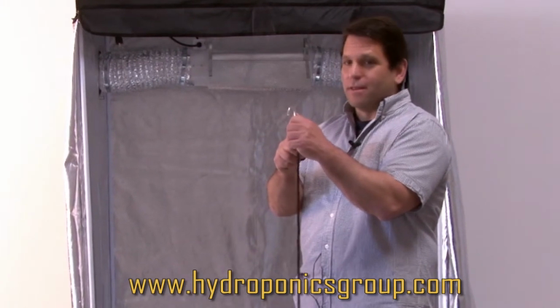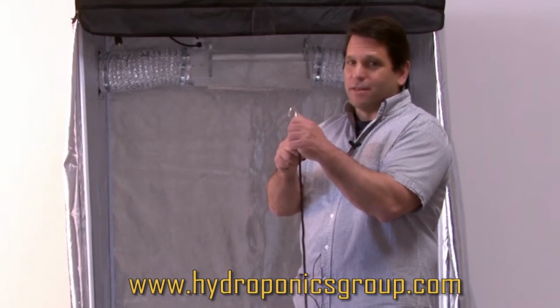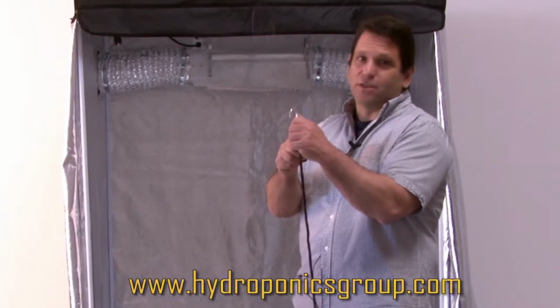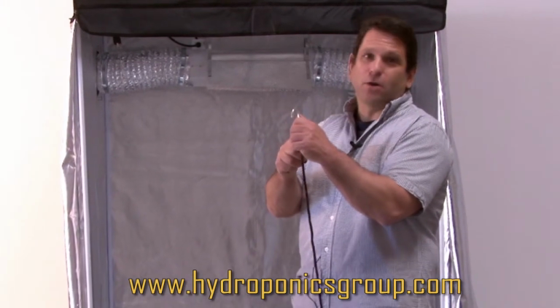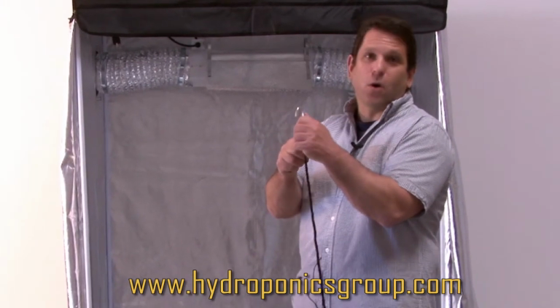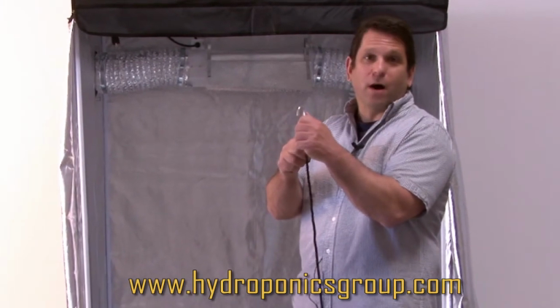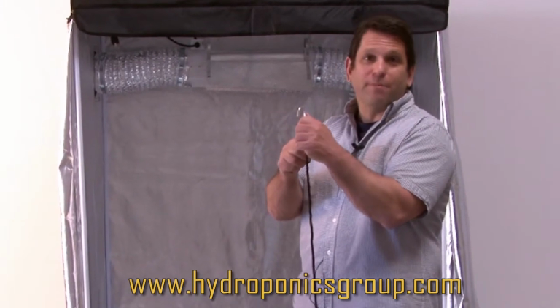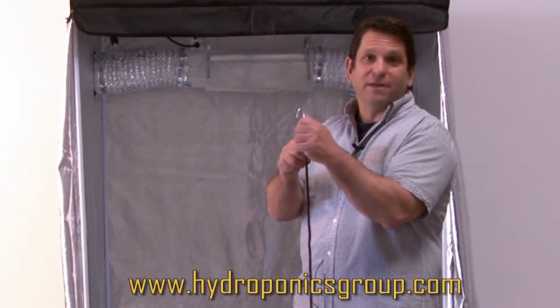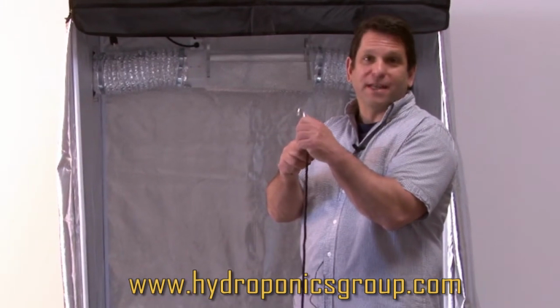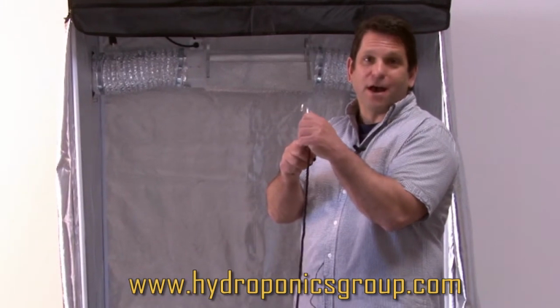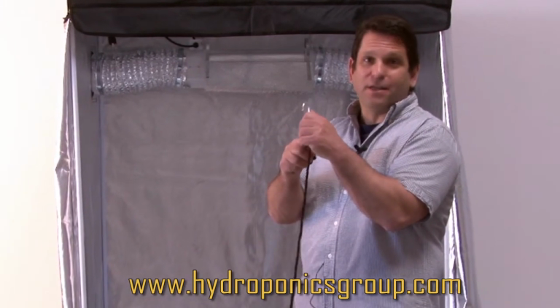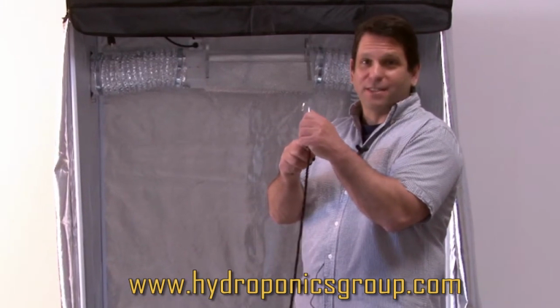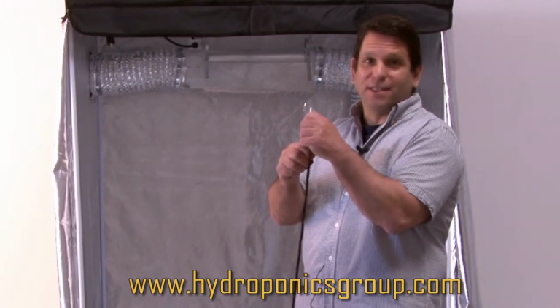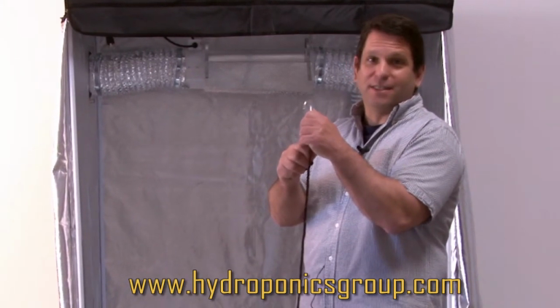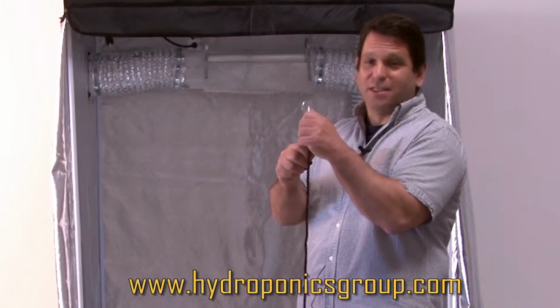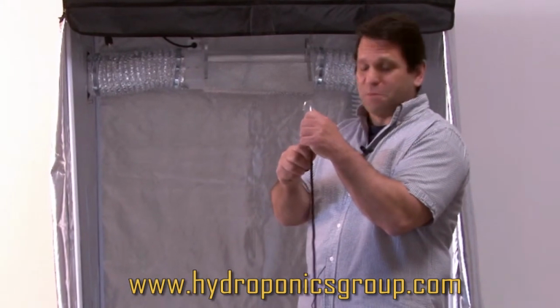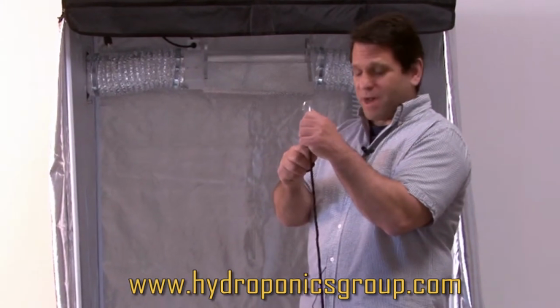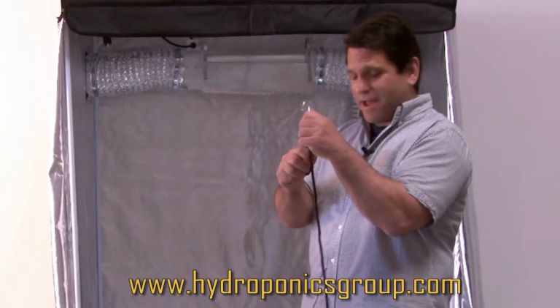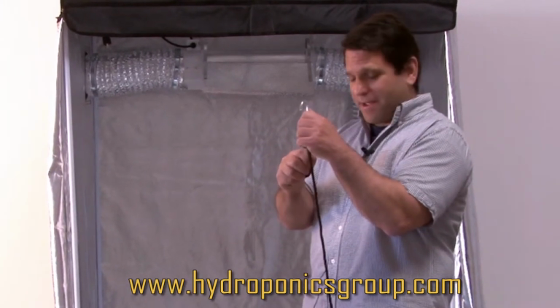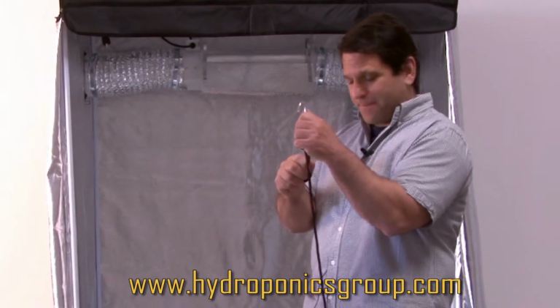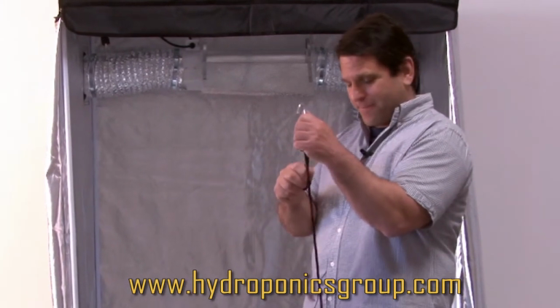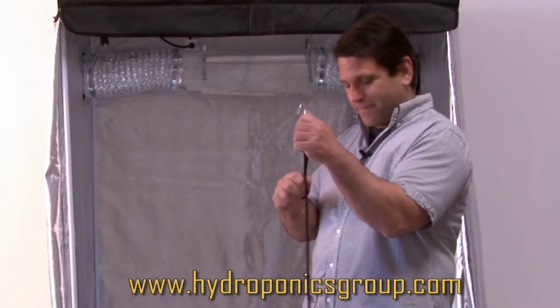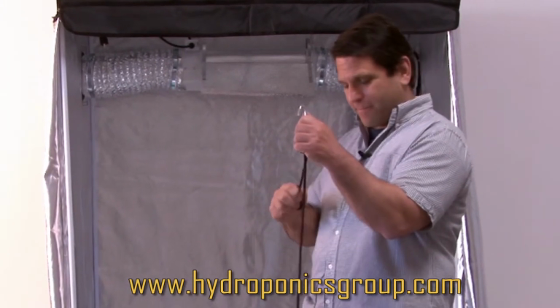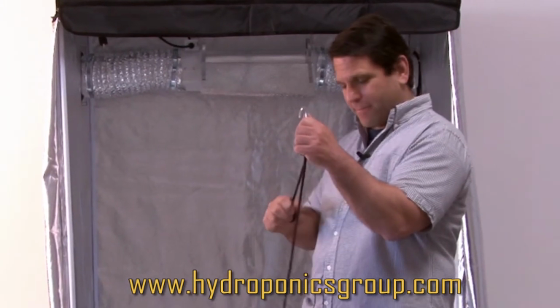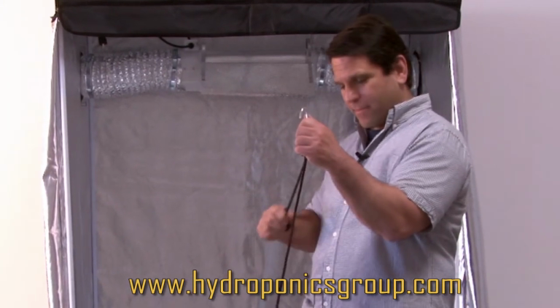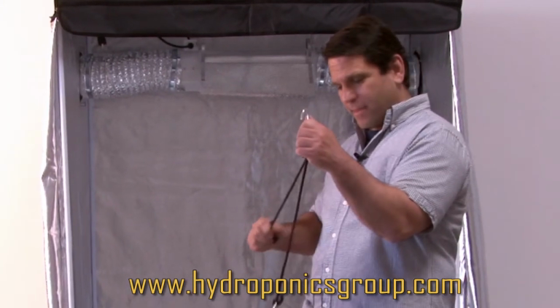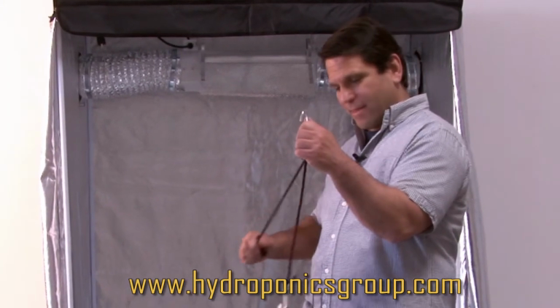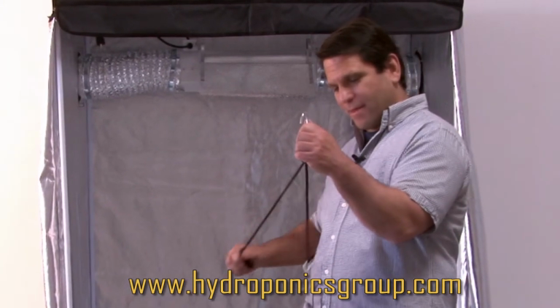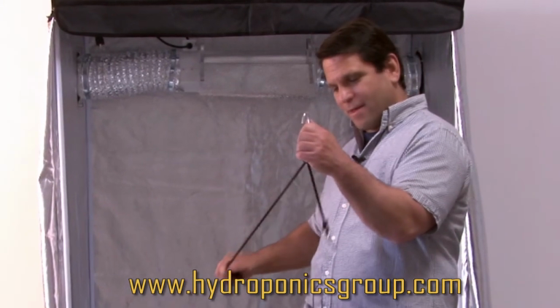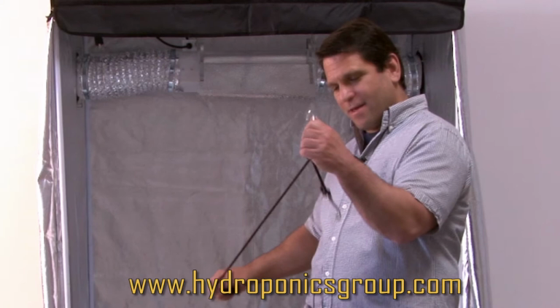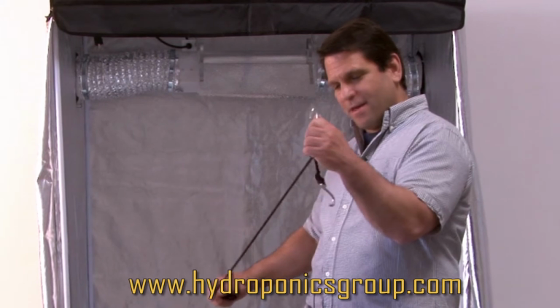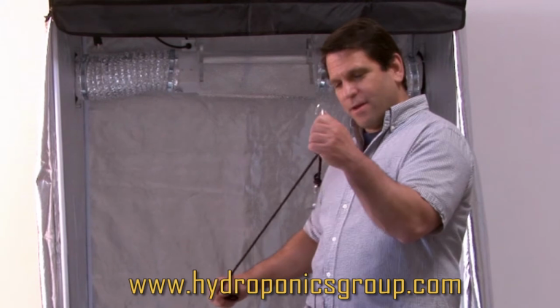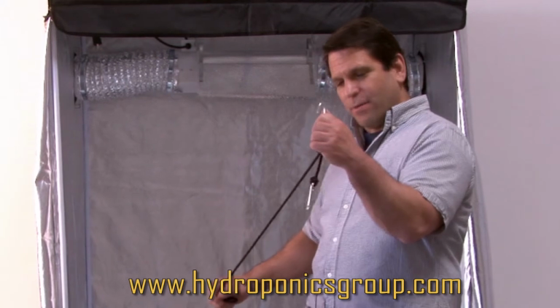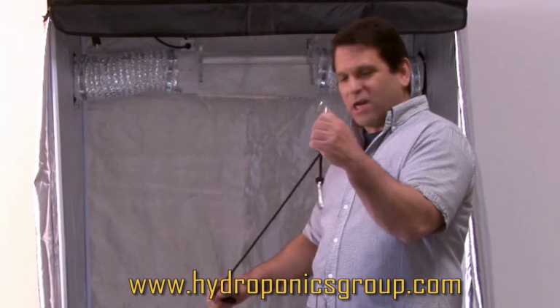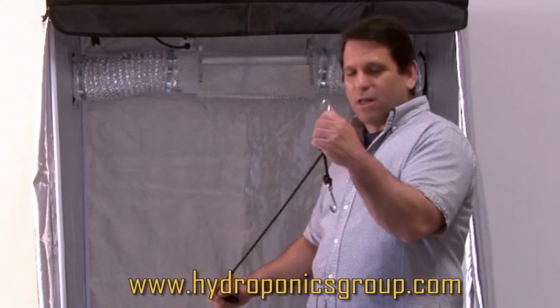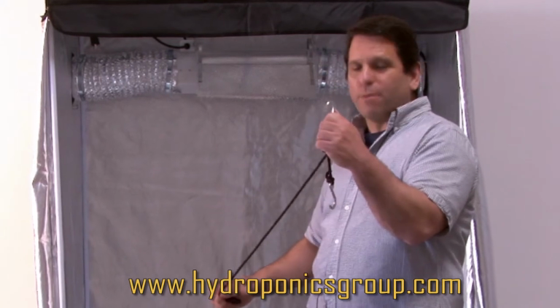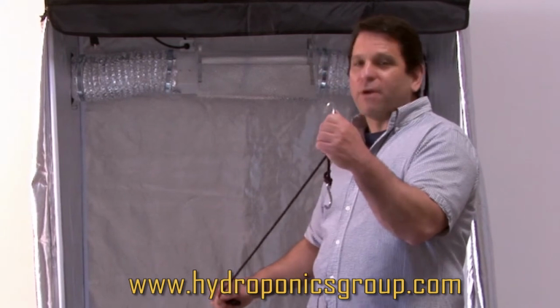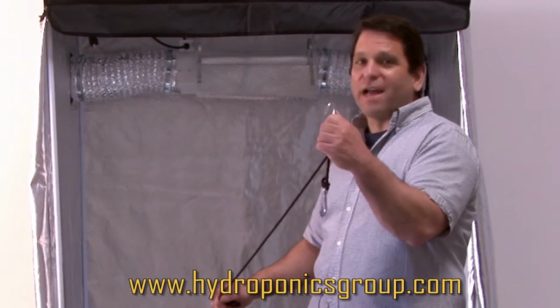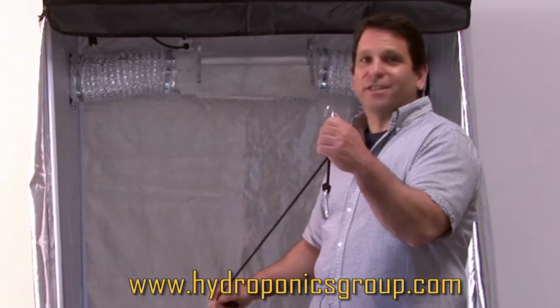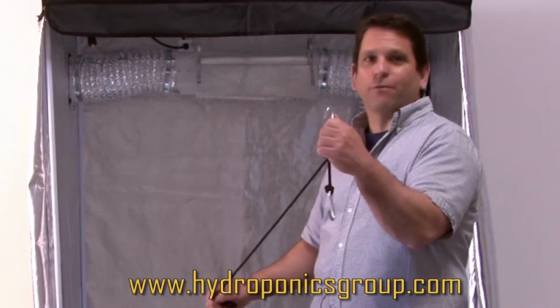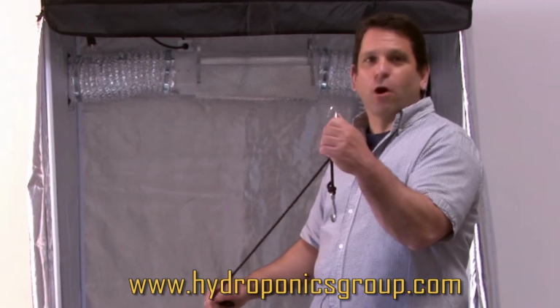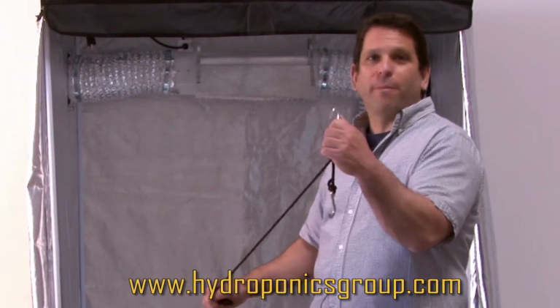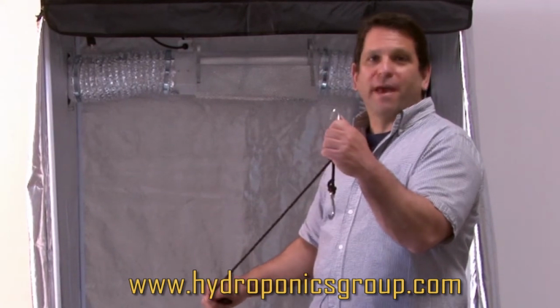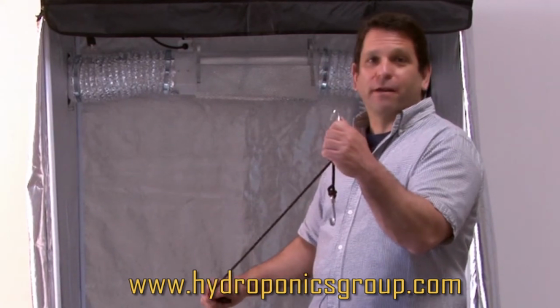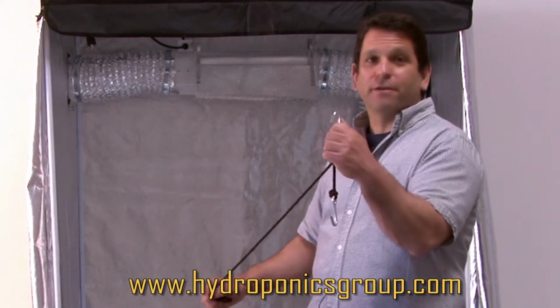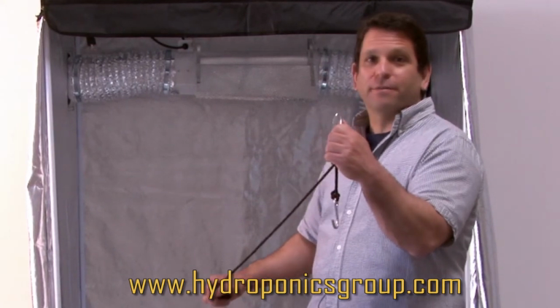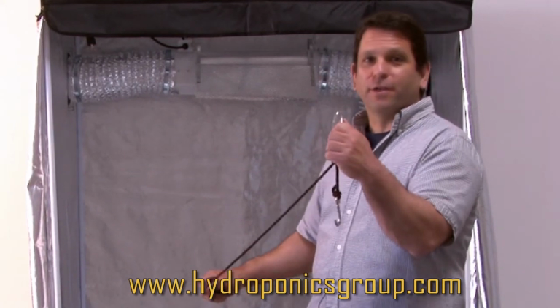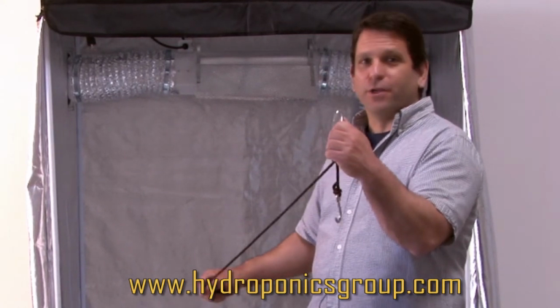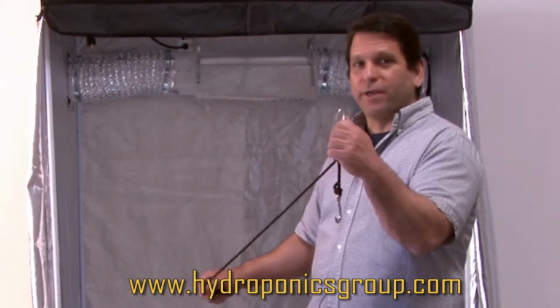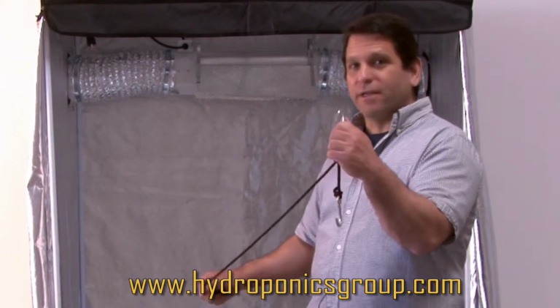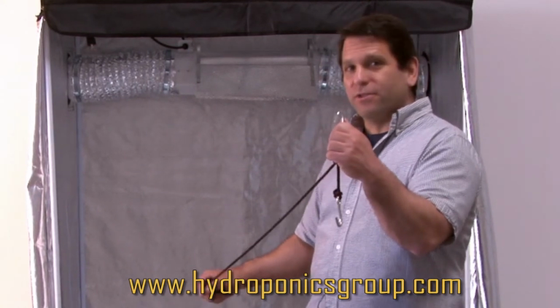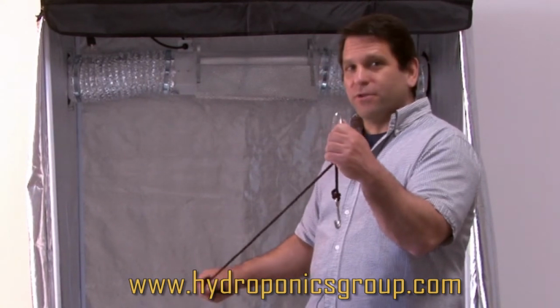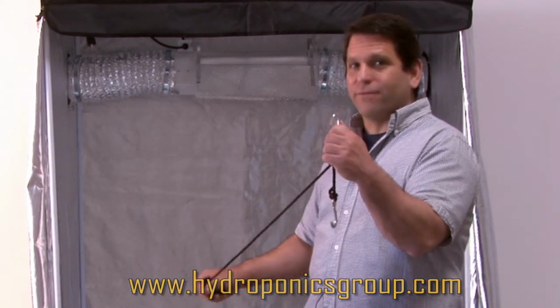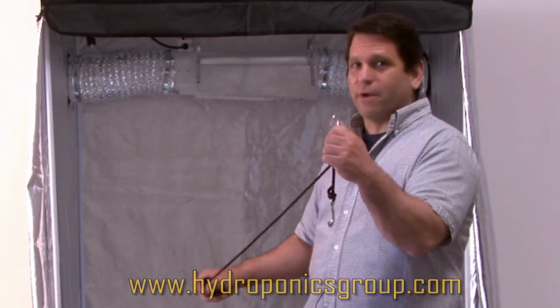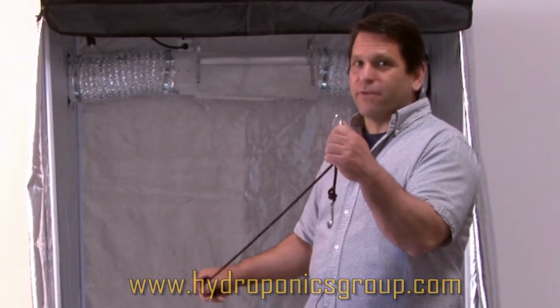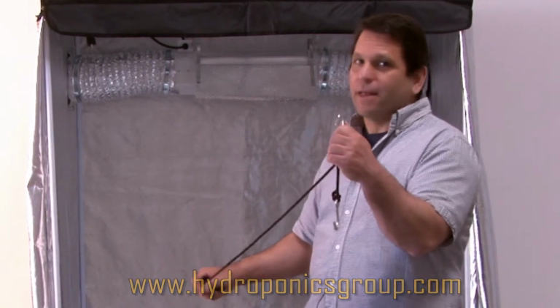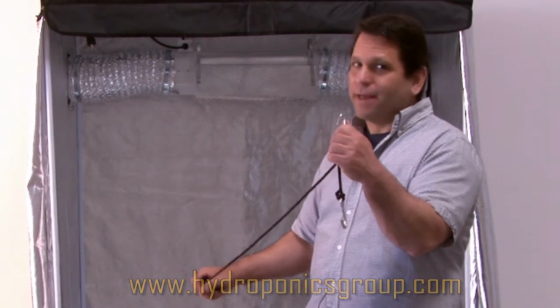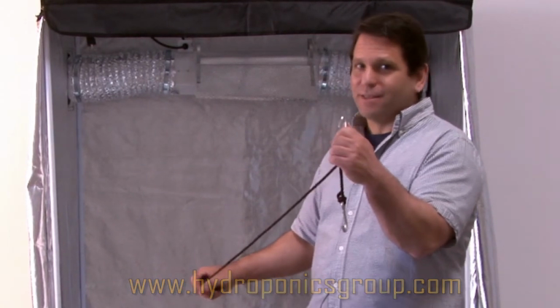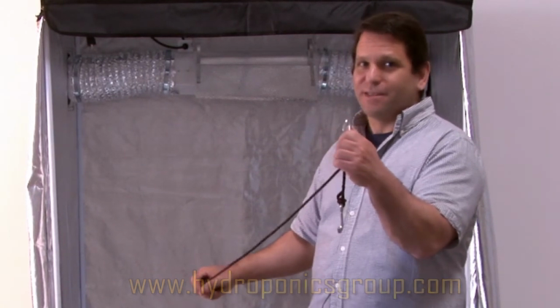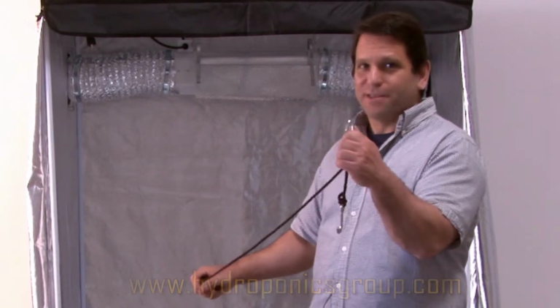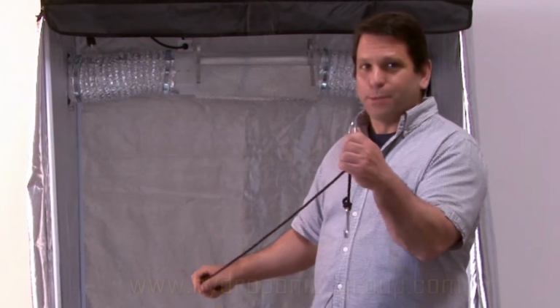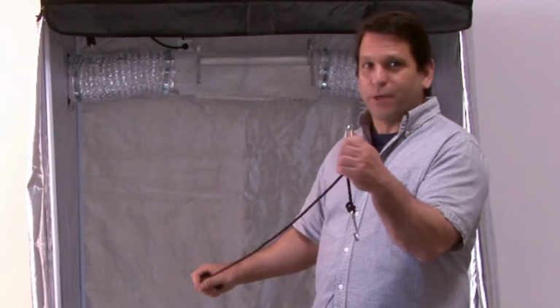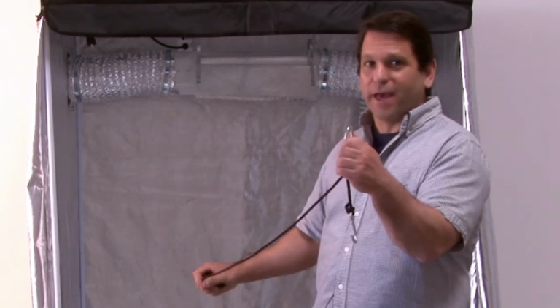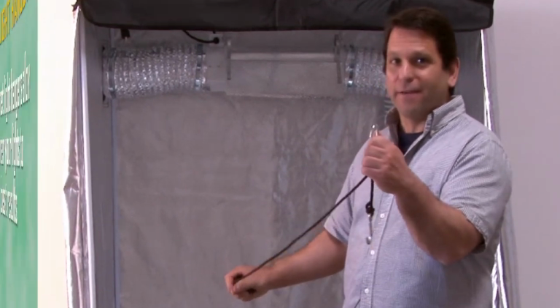This will go up and down as easy as pie. We call them ratchet rope hangers, and you get two for every light system you get.